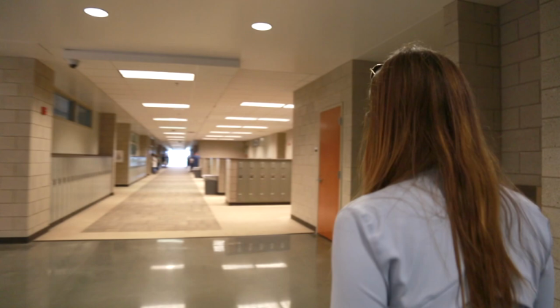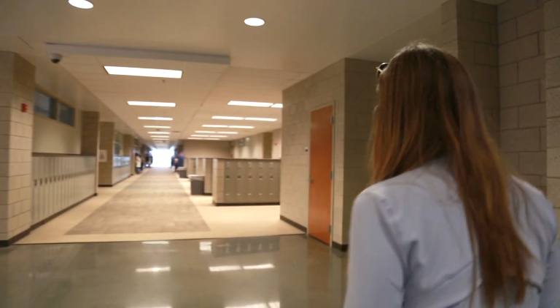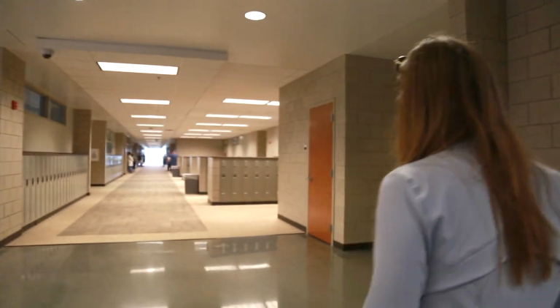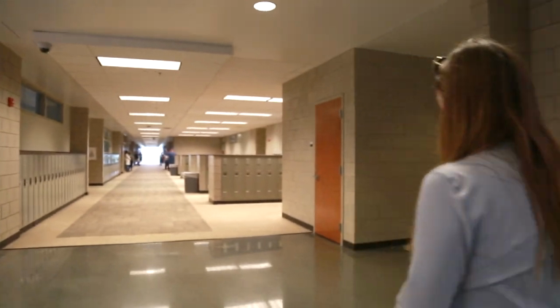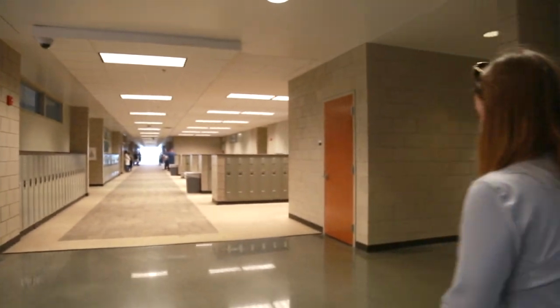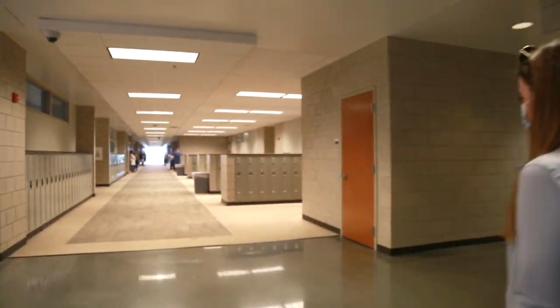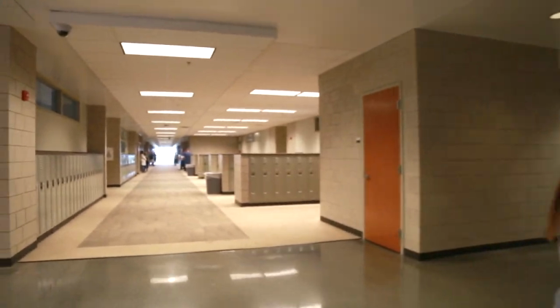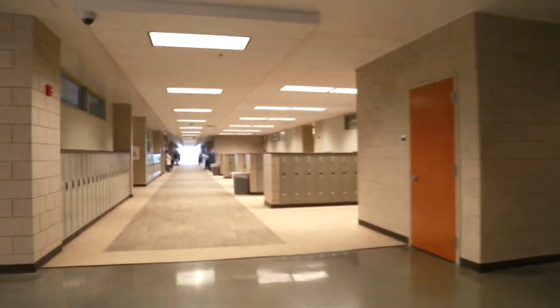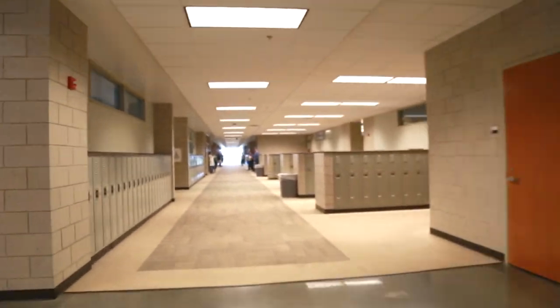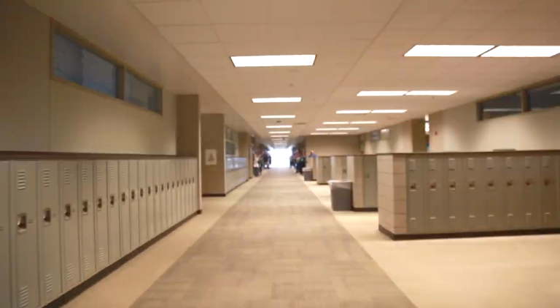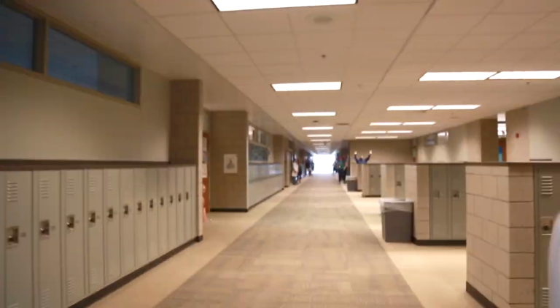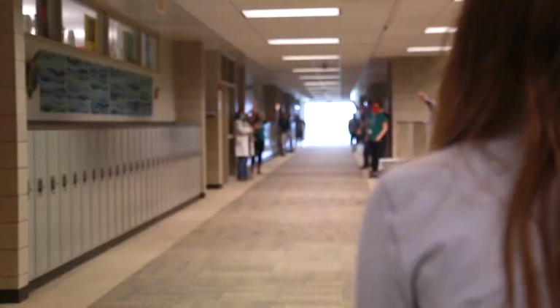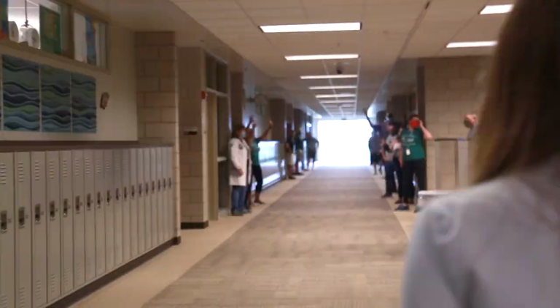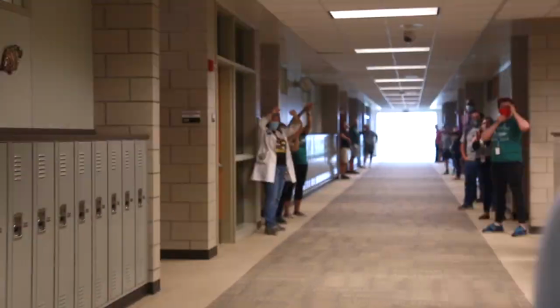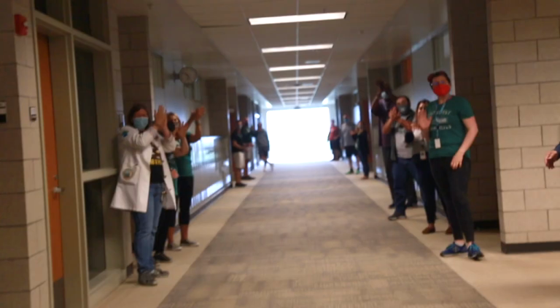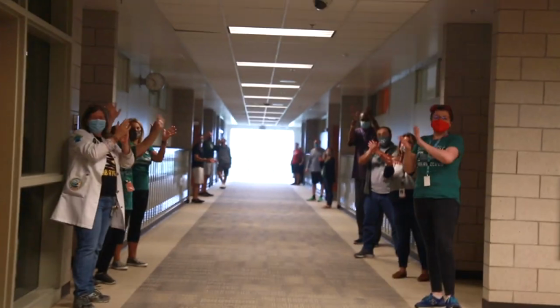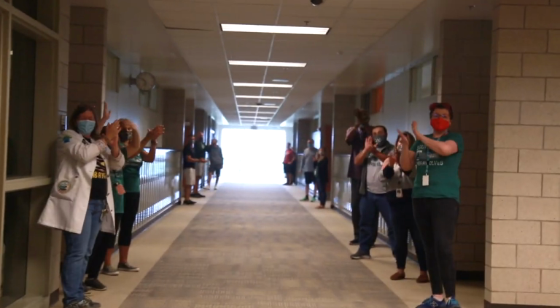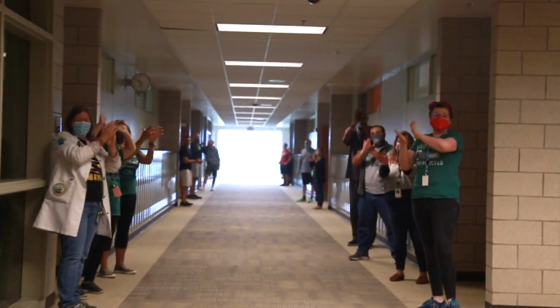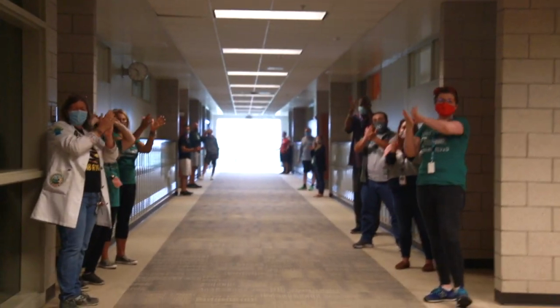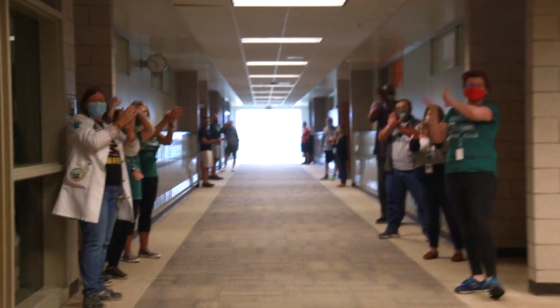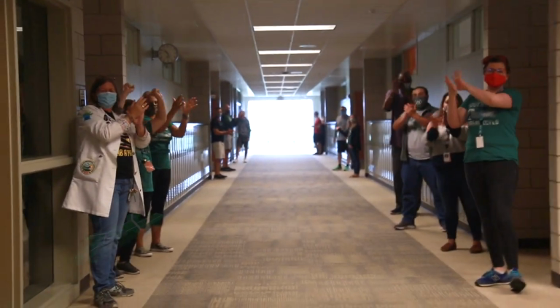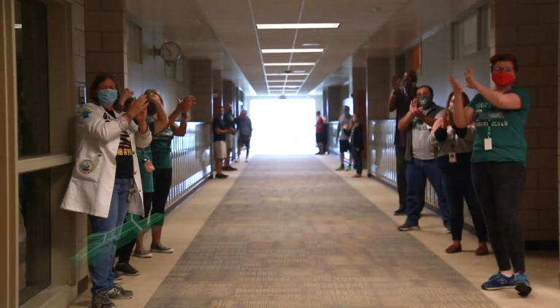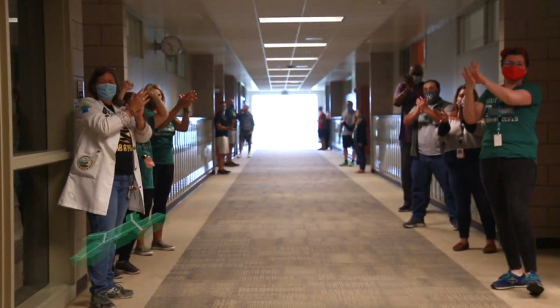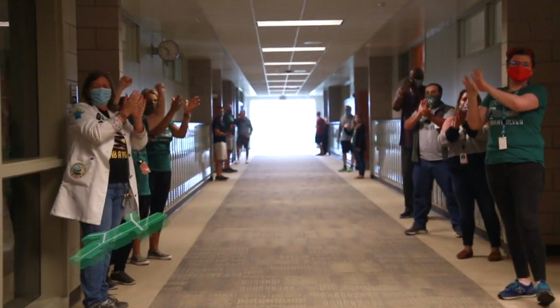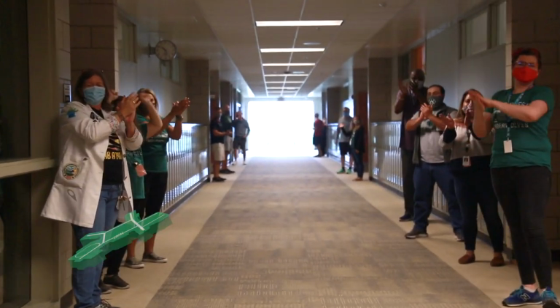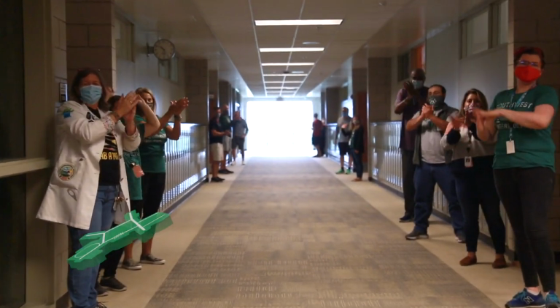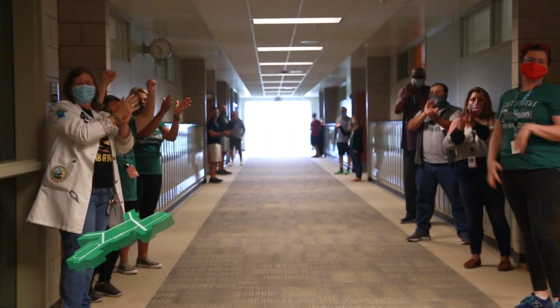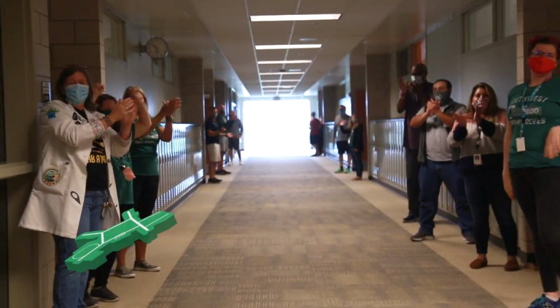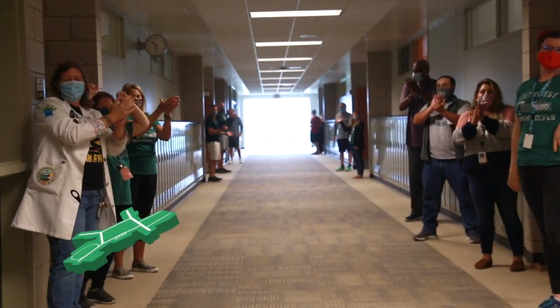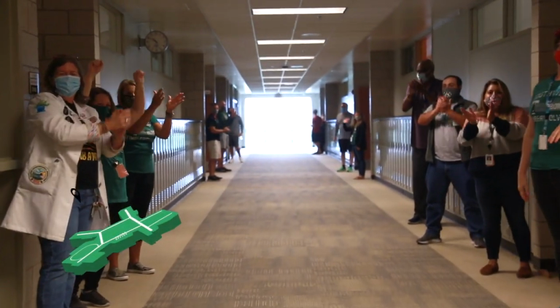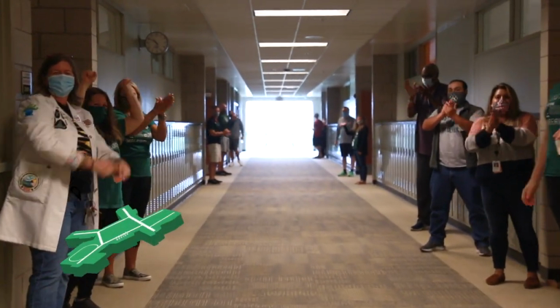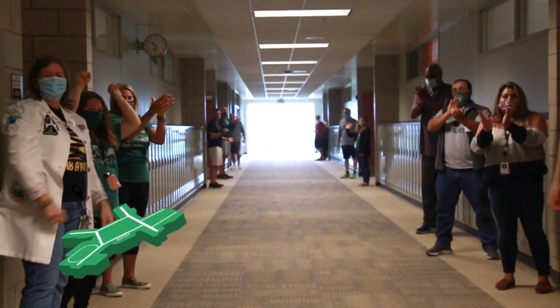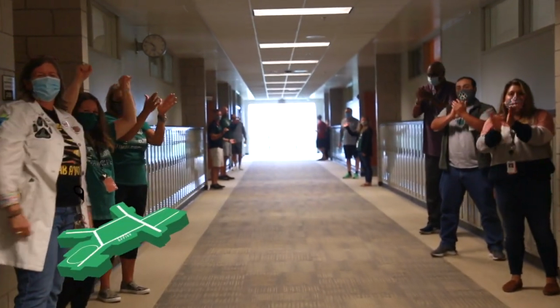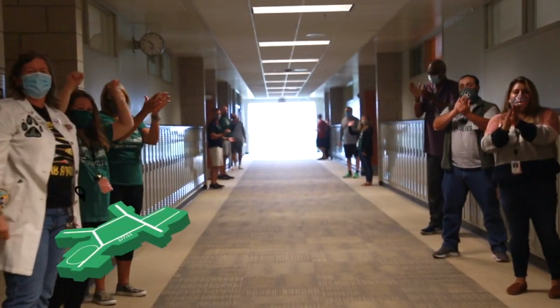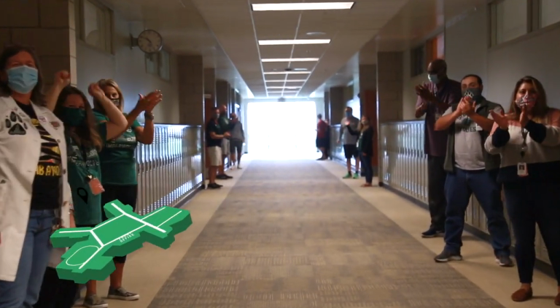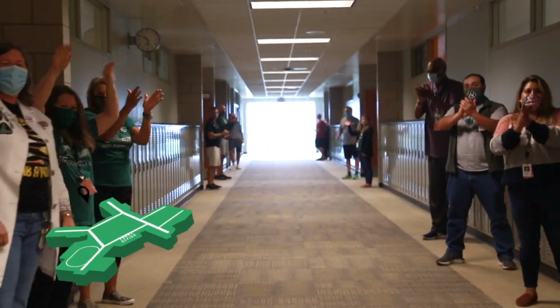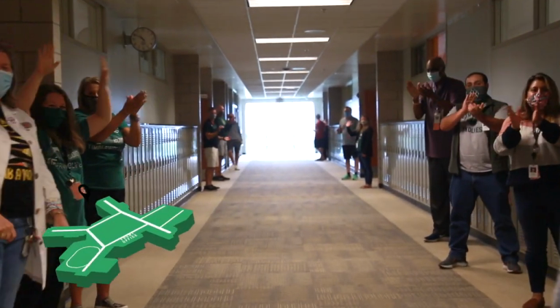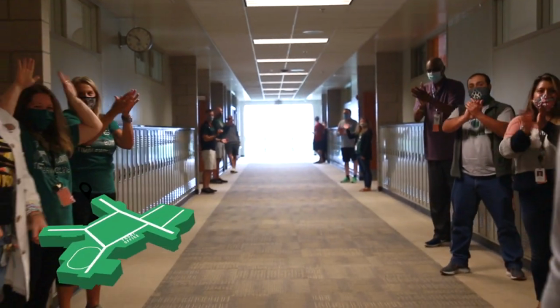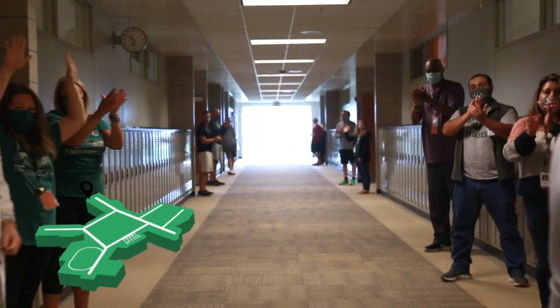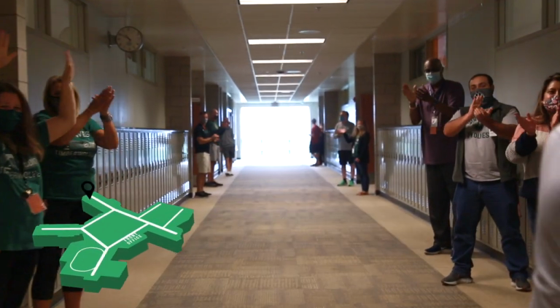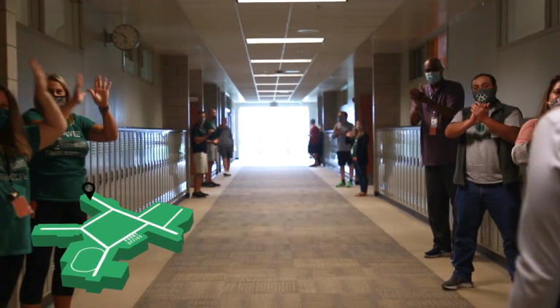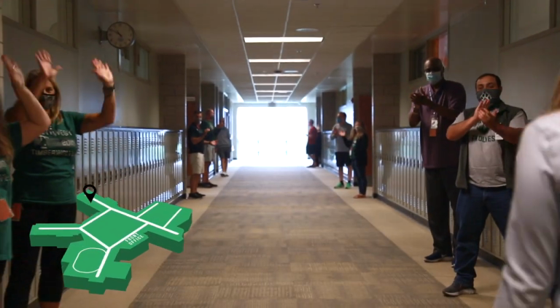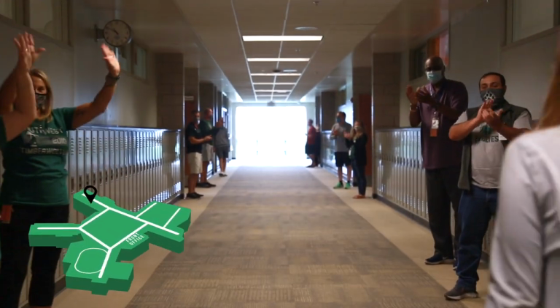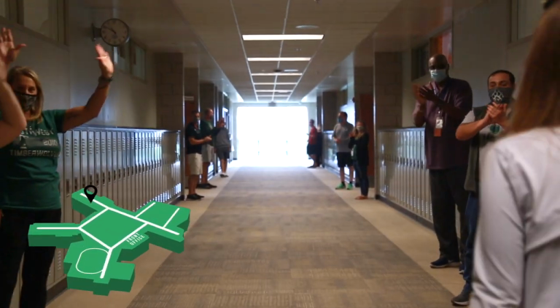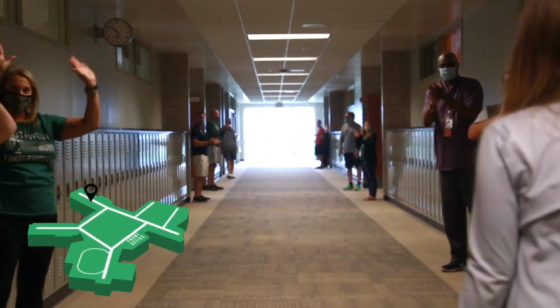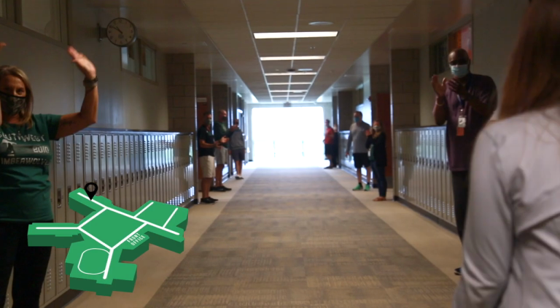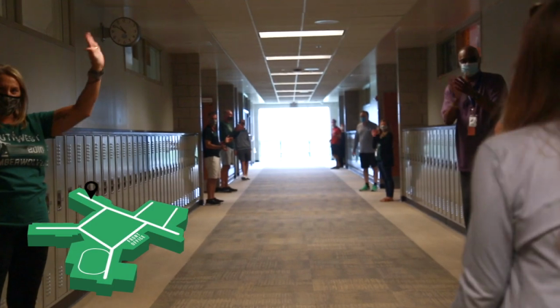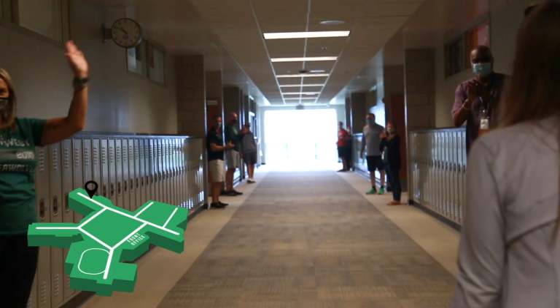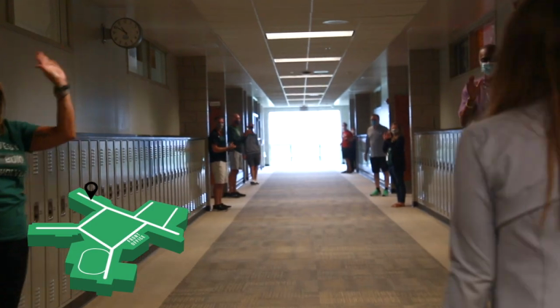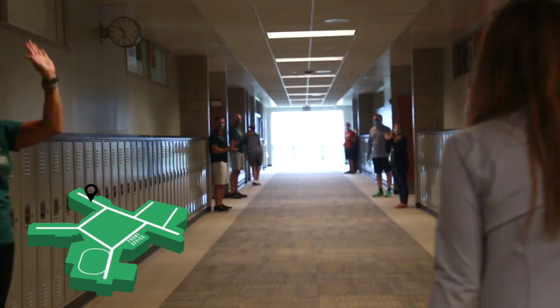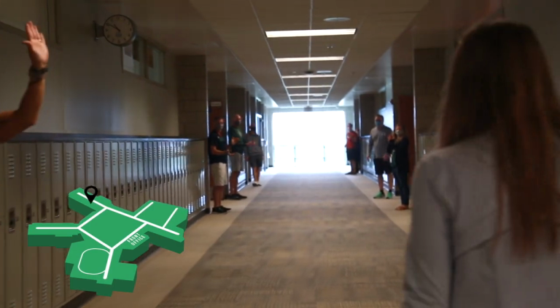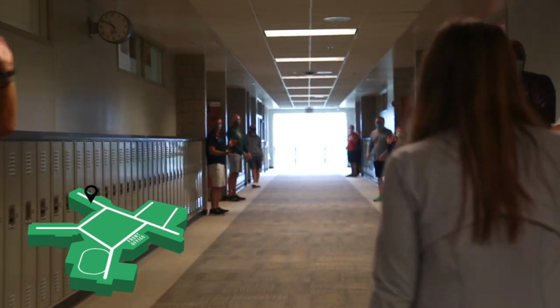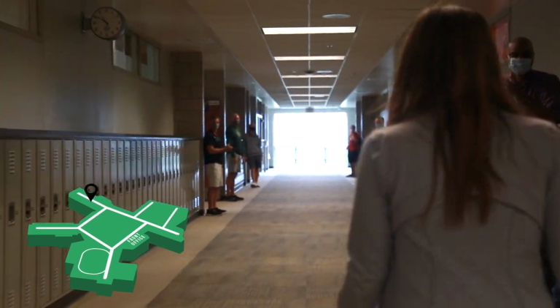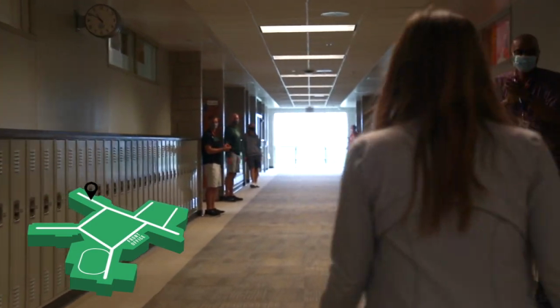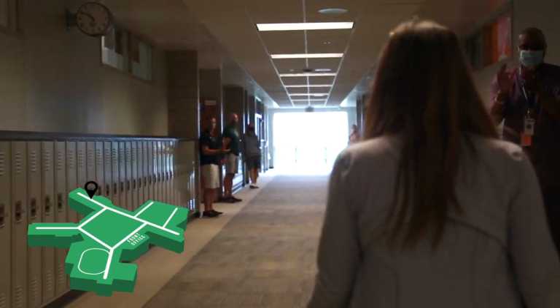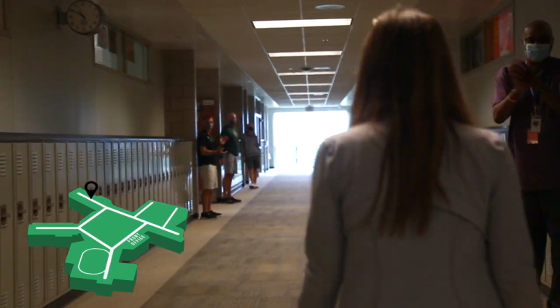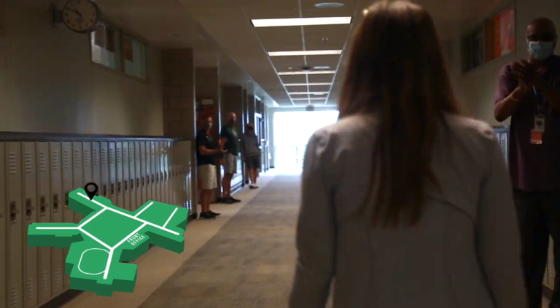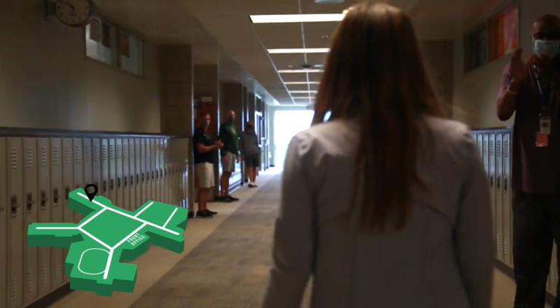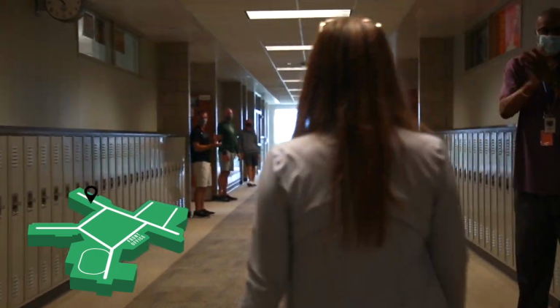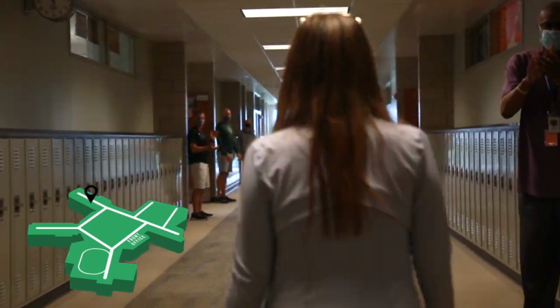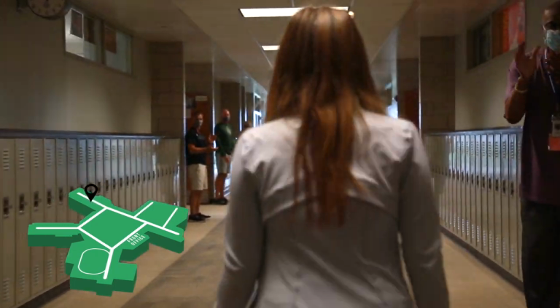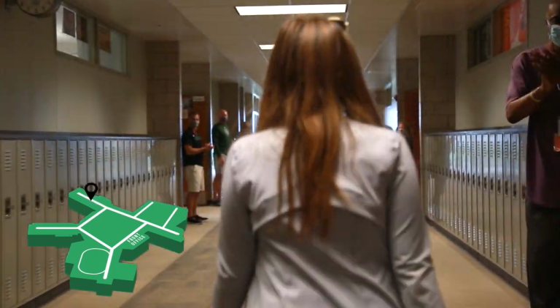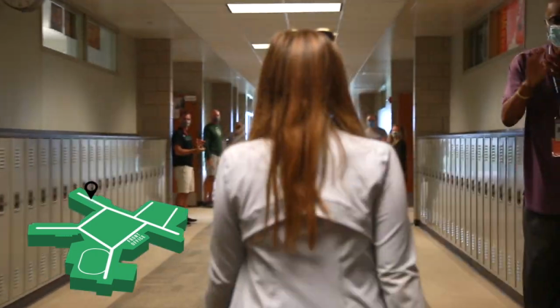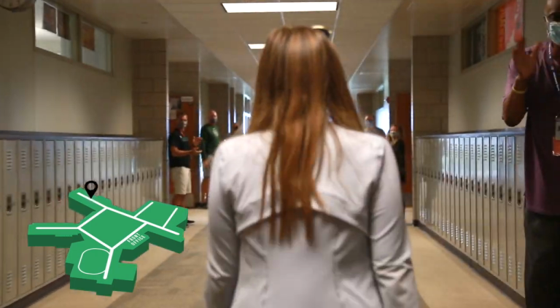The 200s hallway is home to all of our social studies classes as well as a few science classes. This hallway is considered the junior hallway.